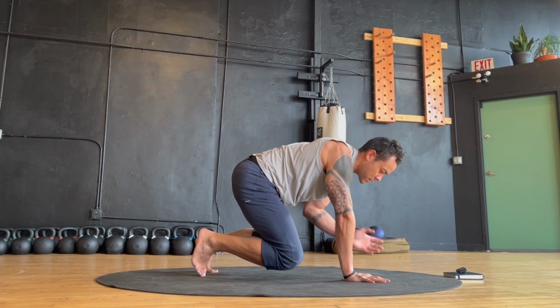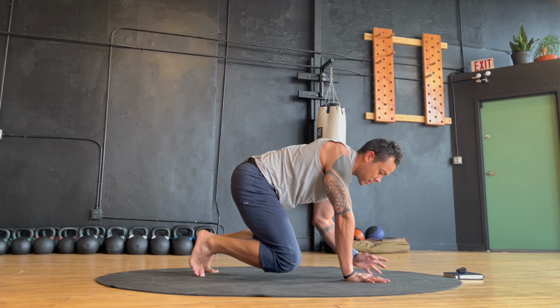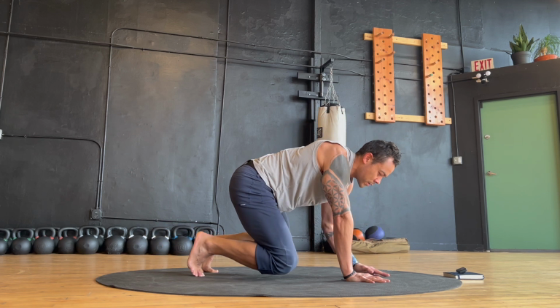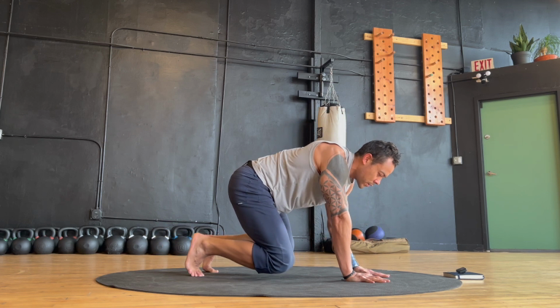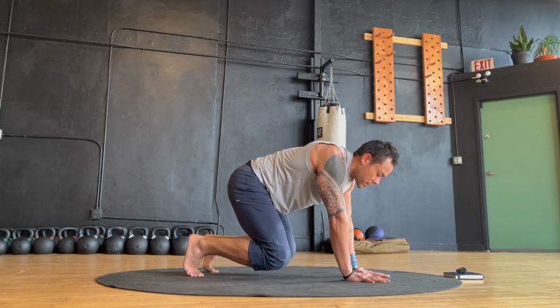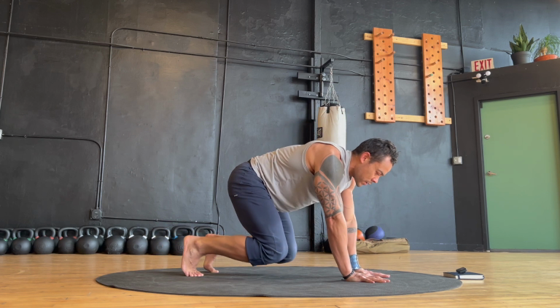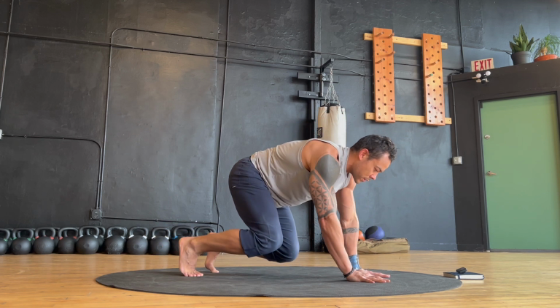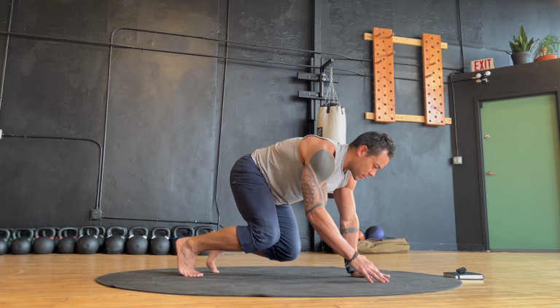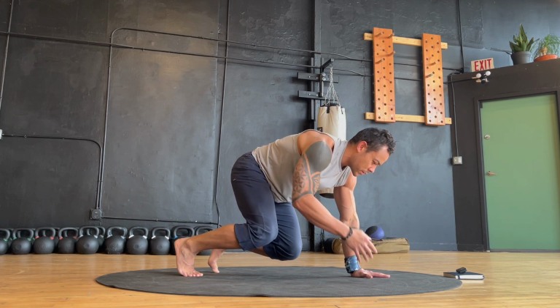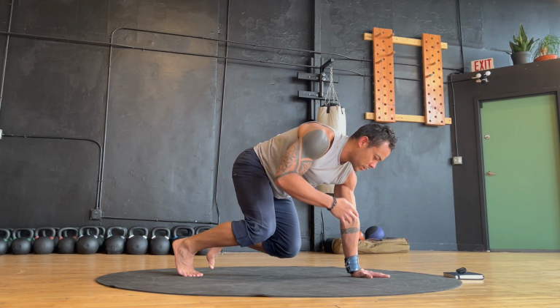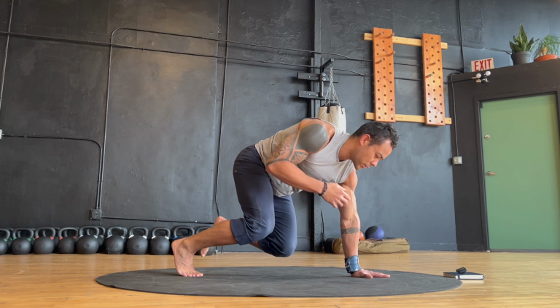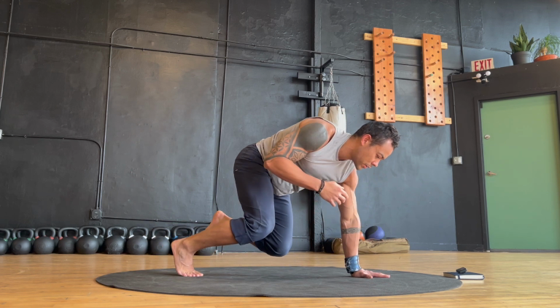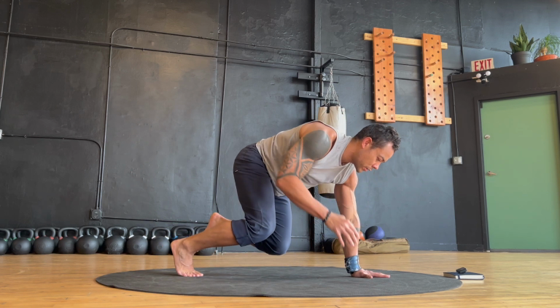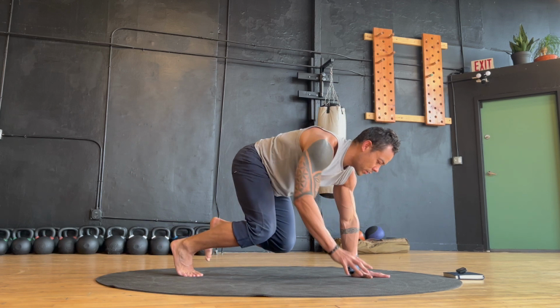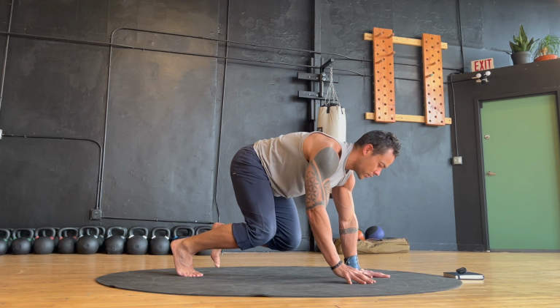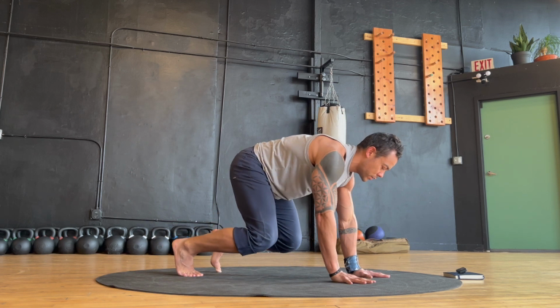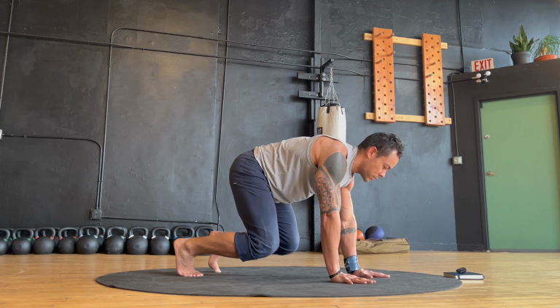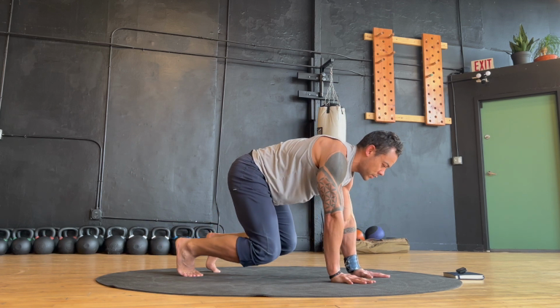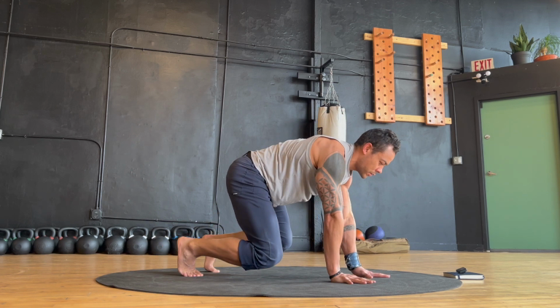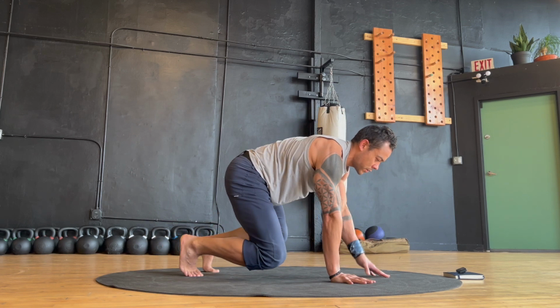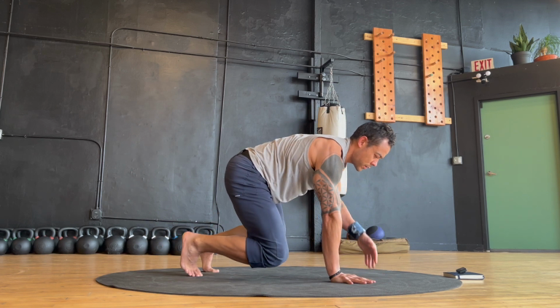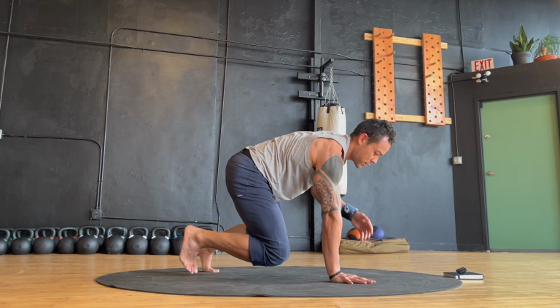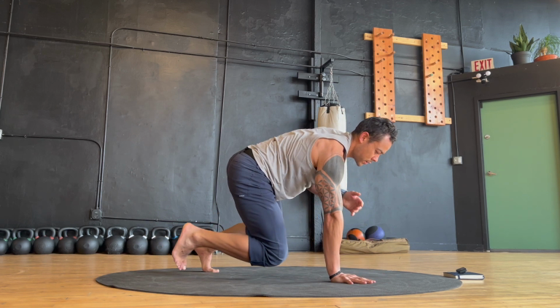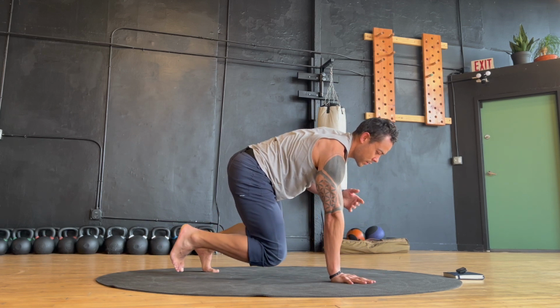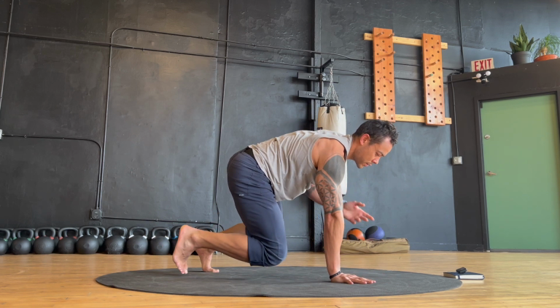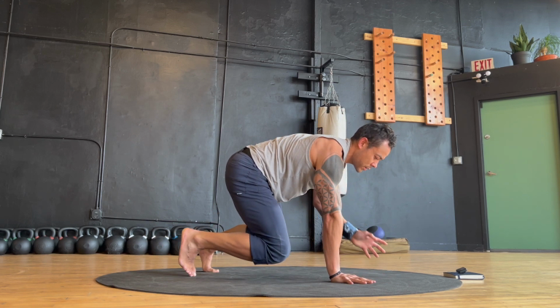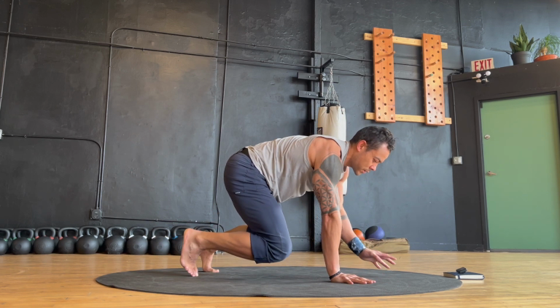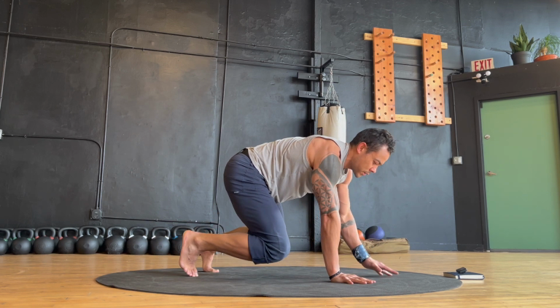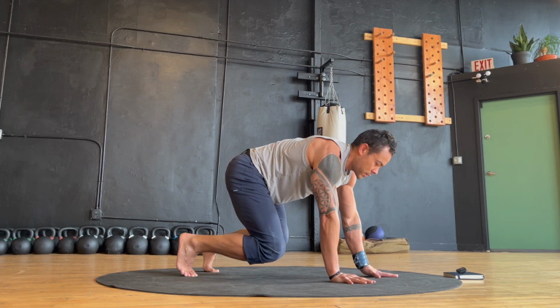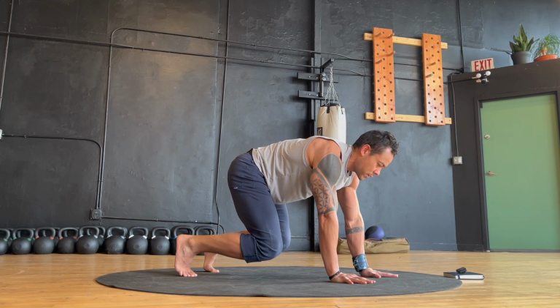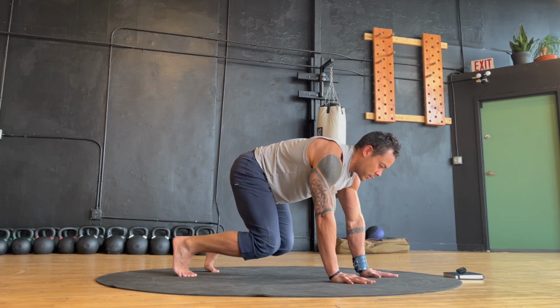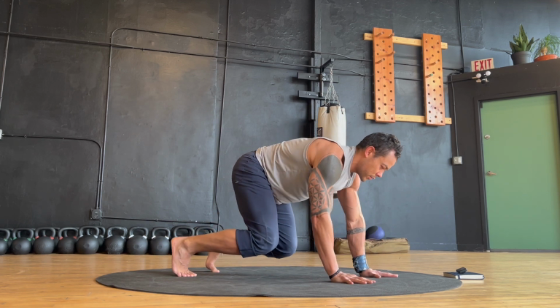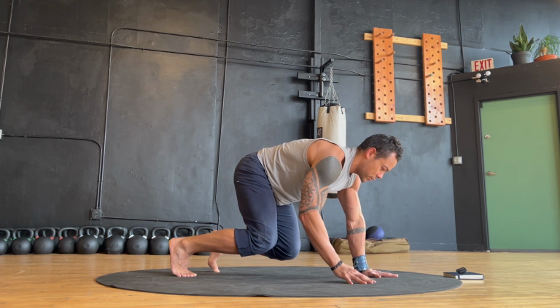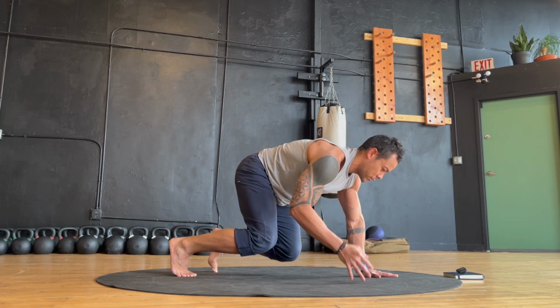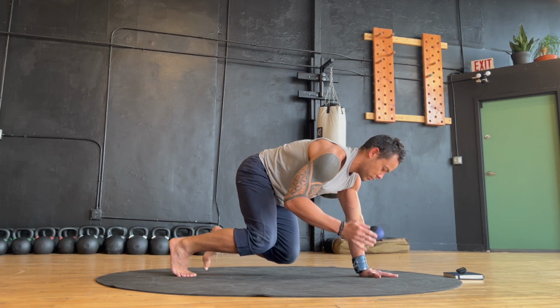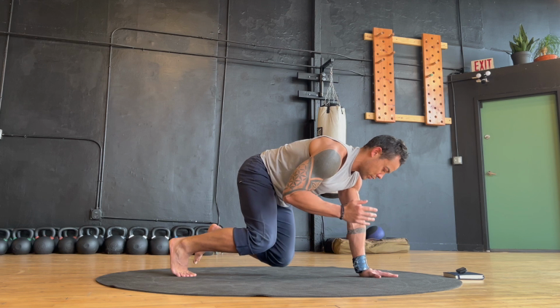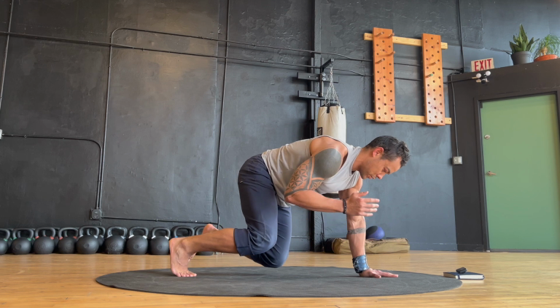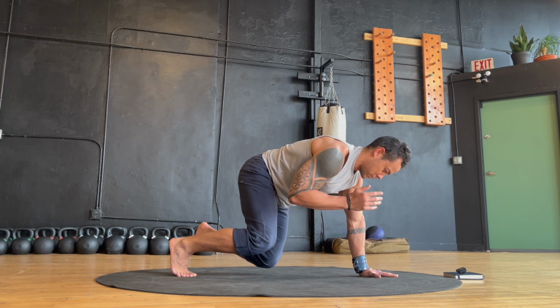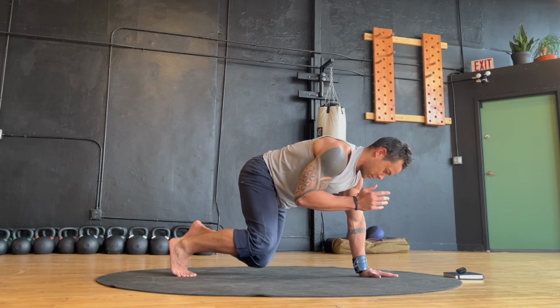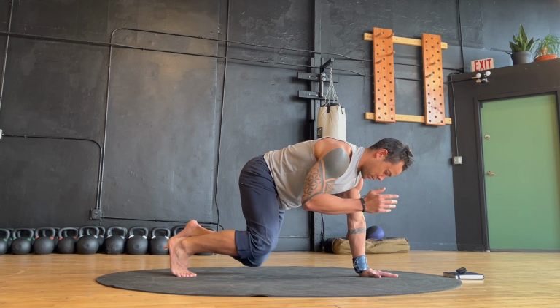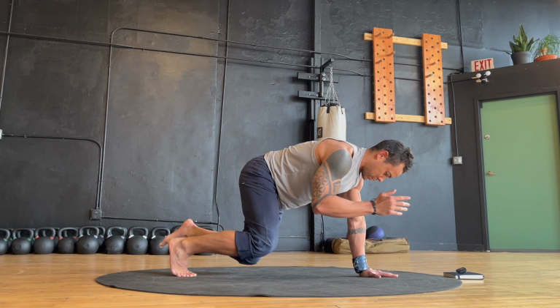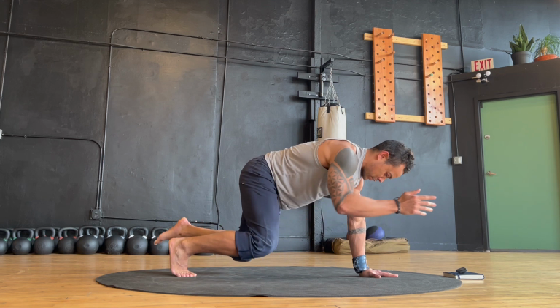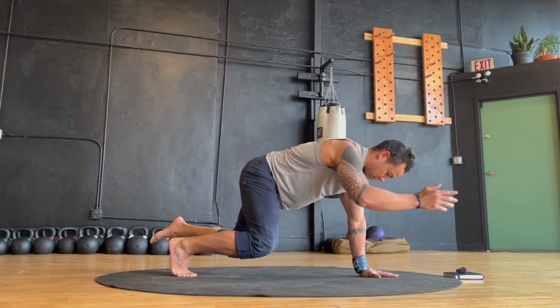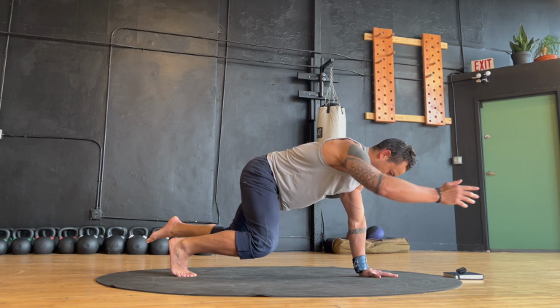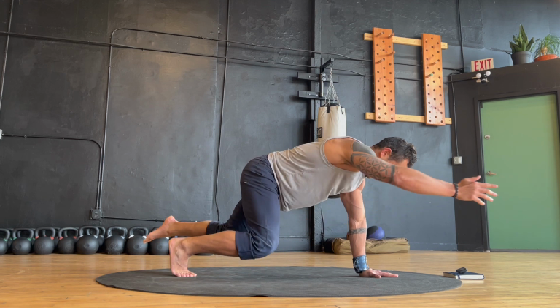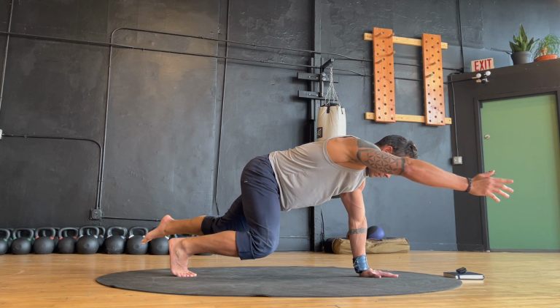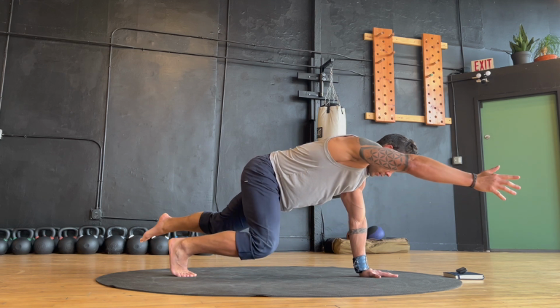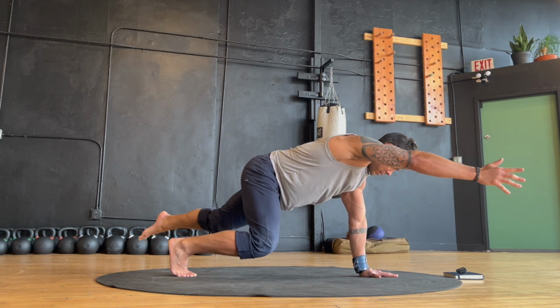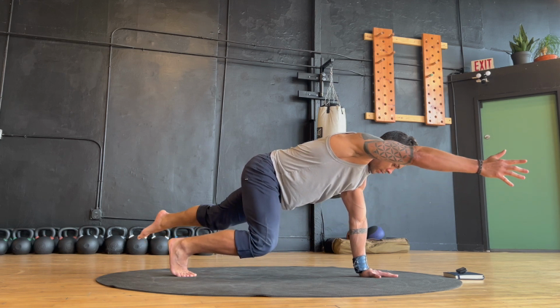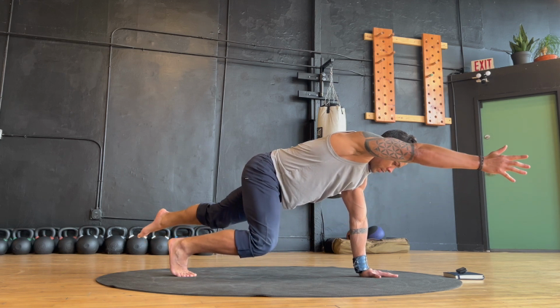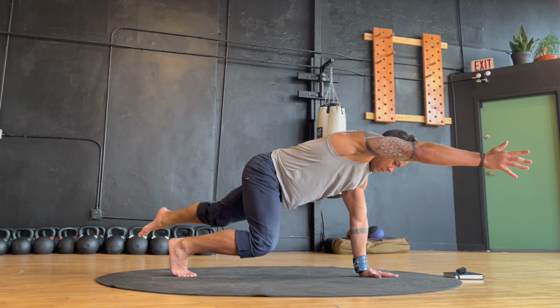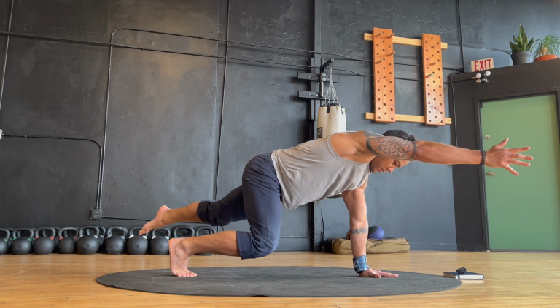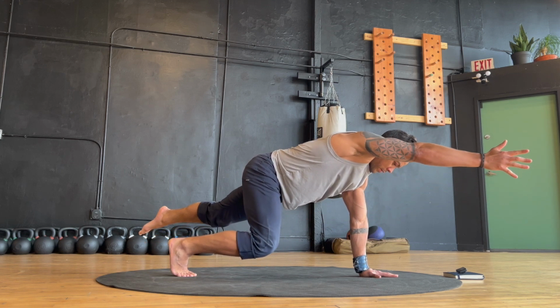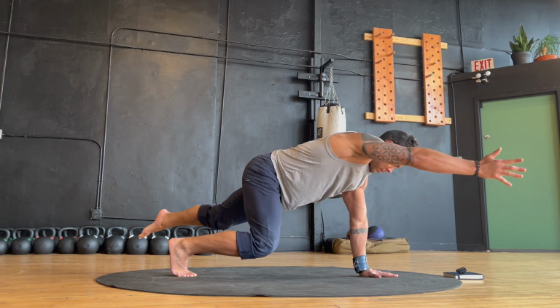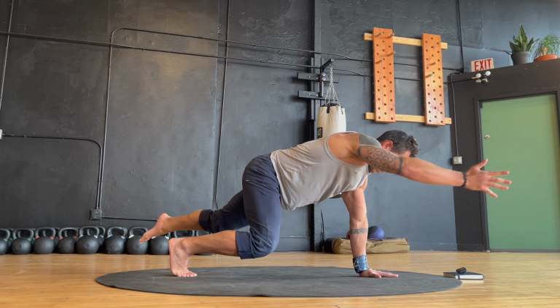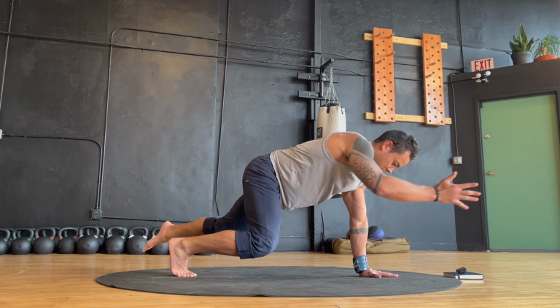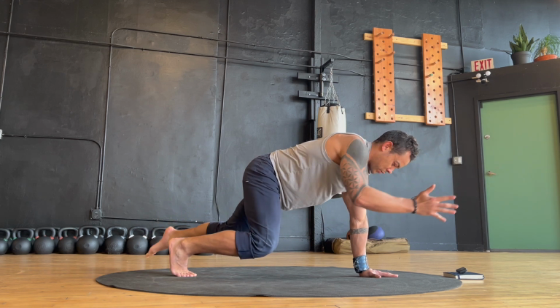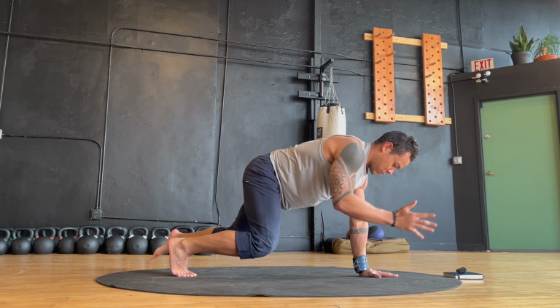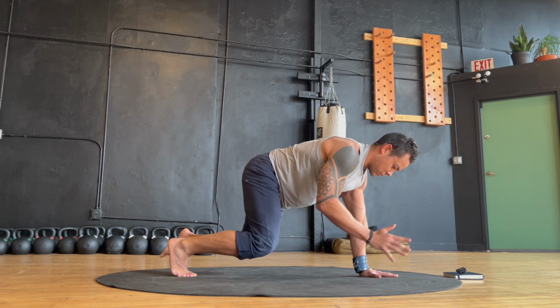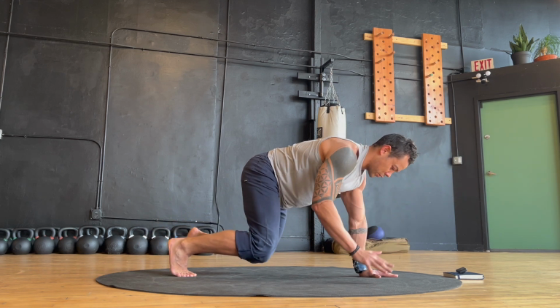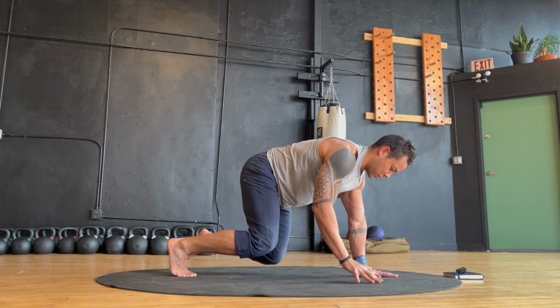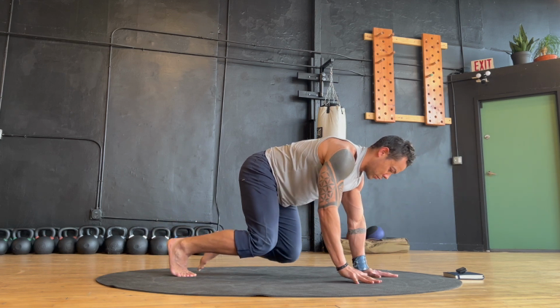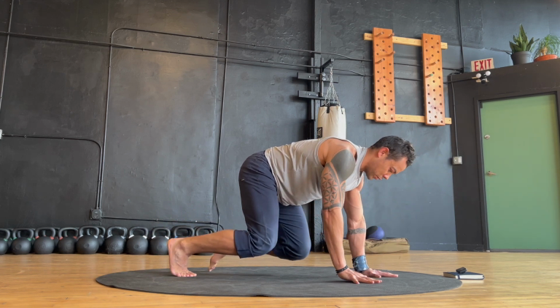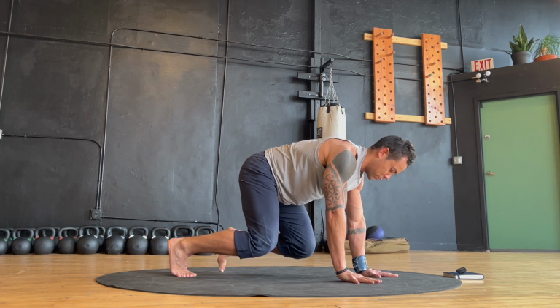For an additional variation that requires extra strength and stability, try extending your opposite arm and leg with each lift.